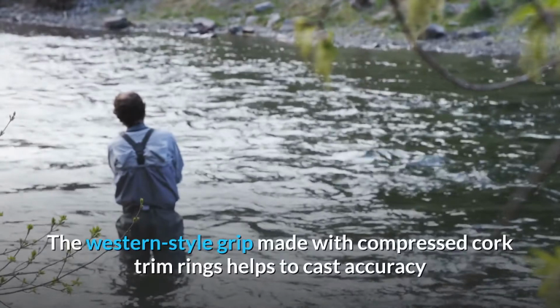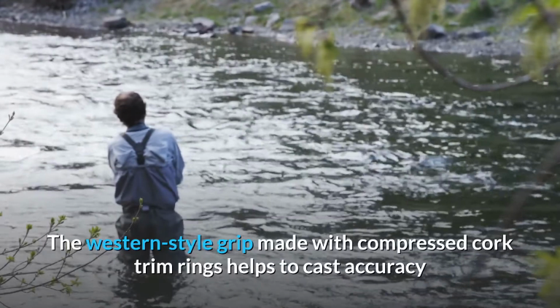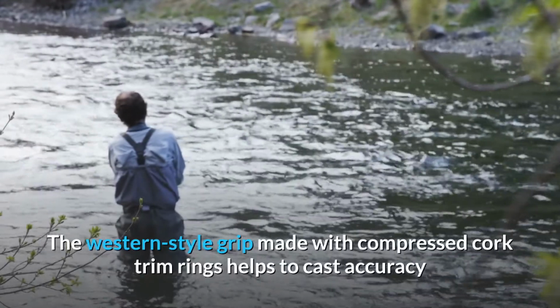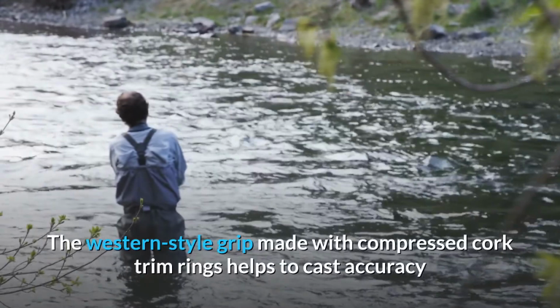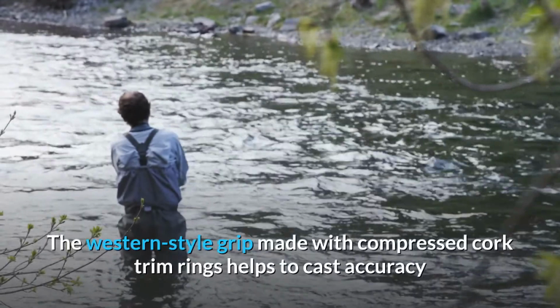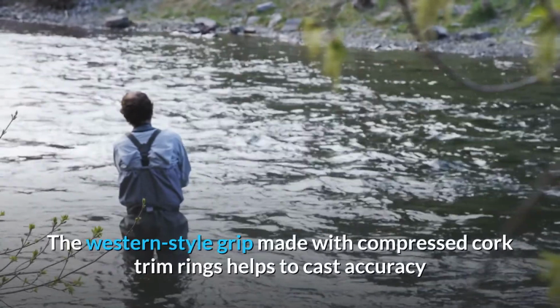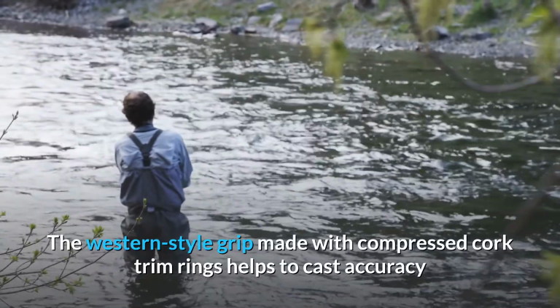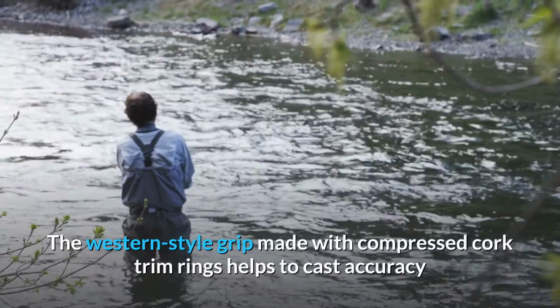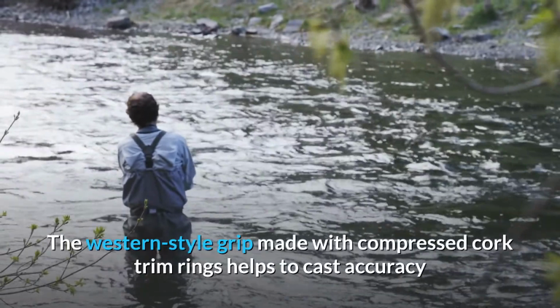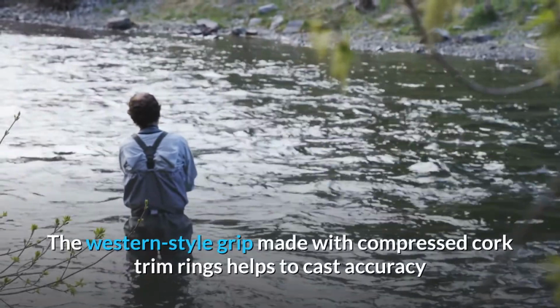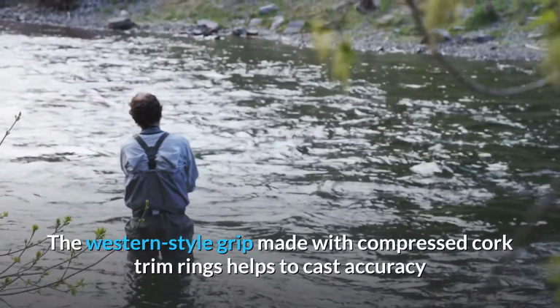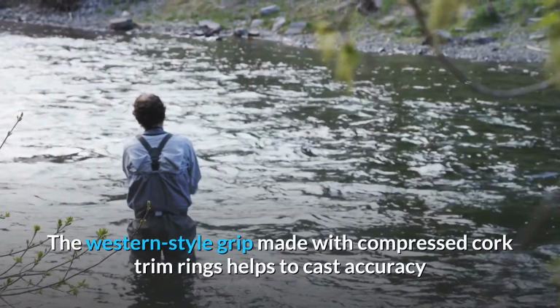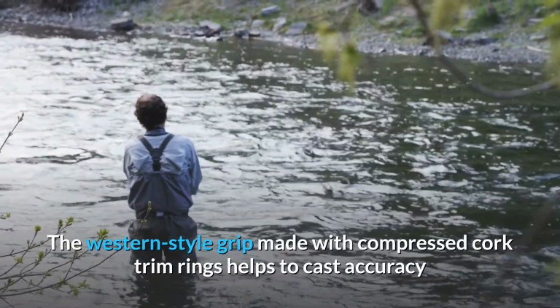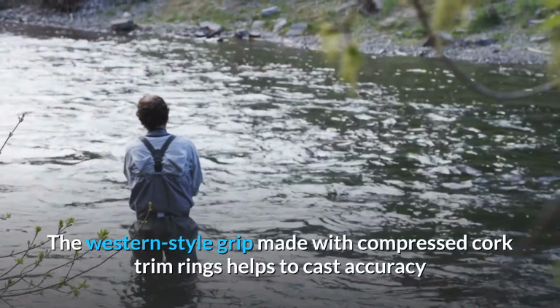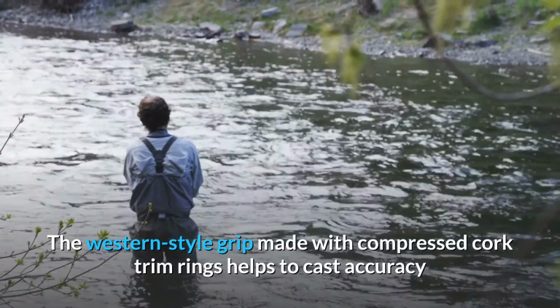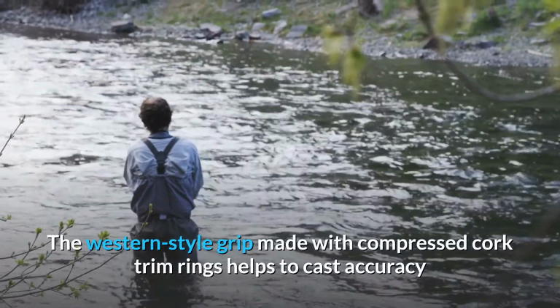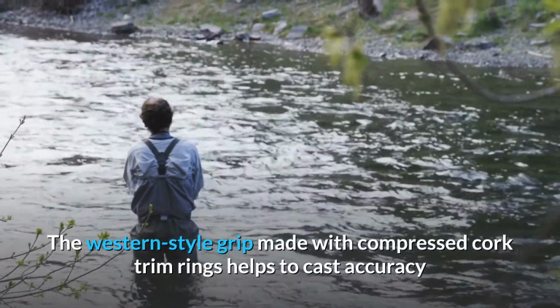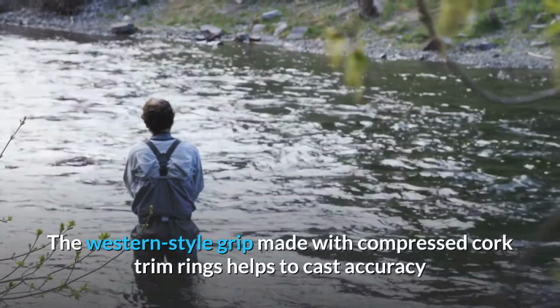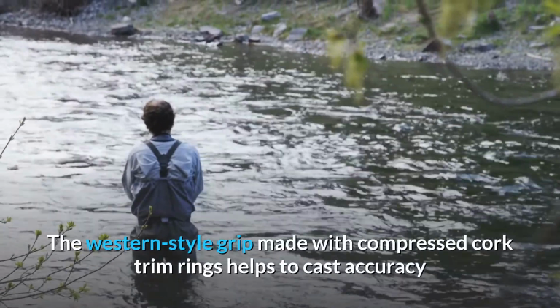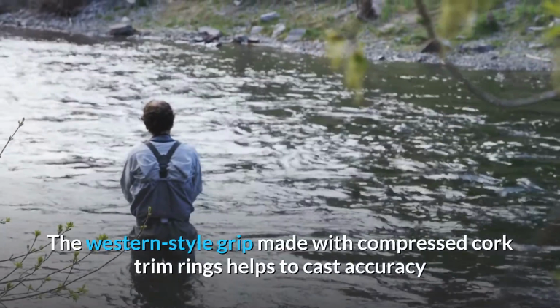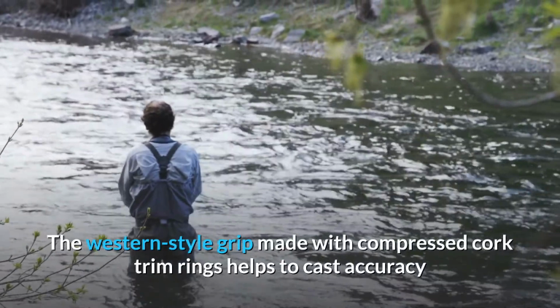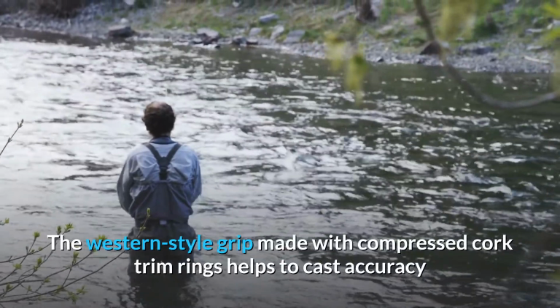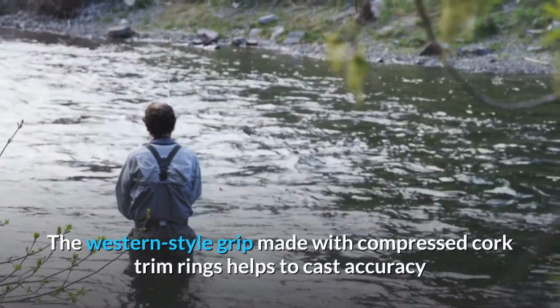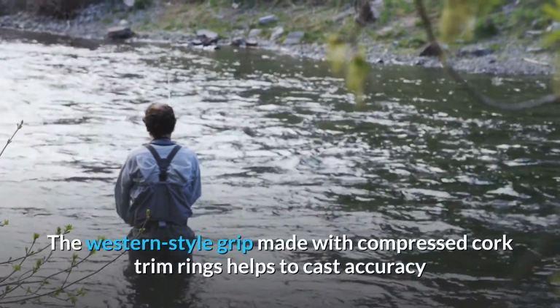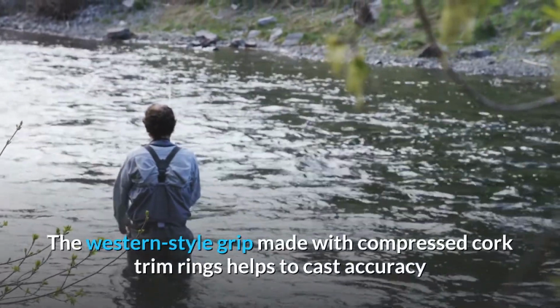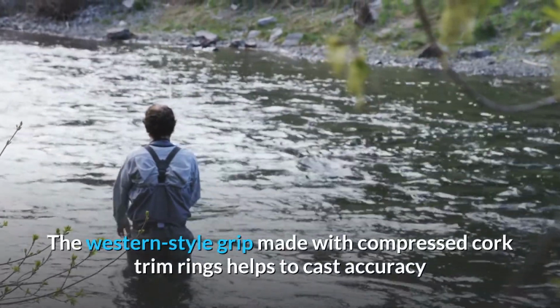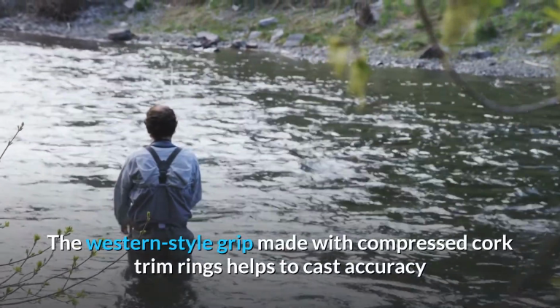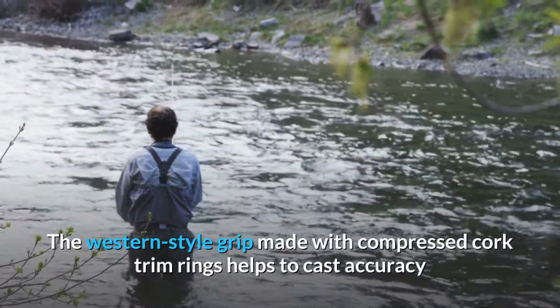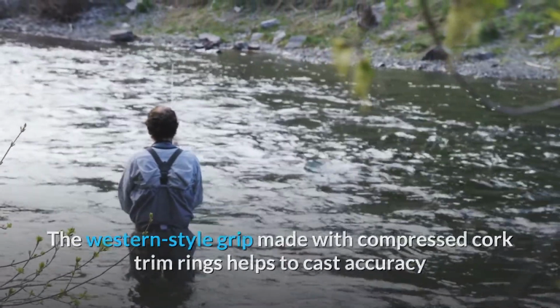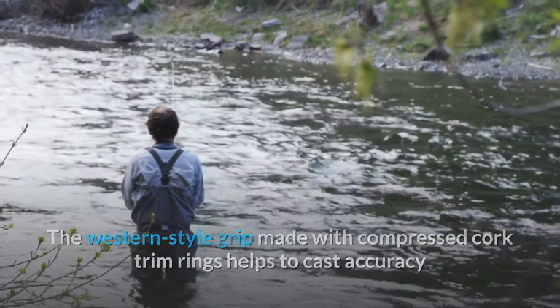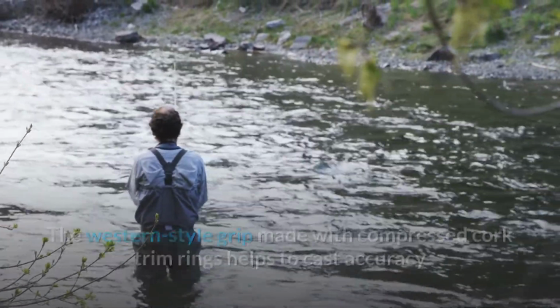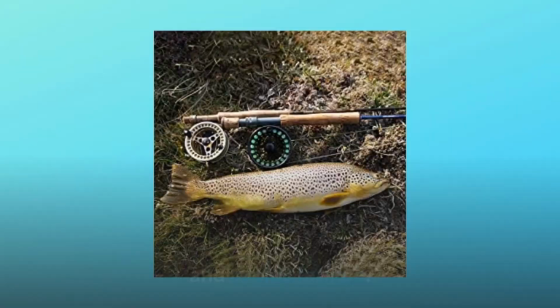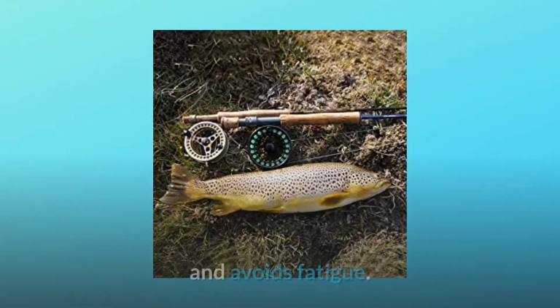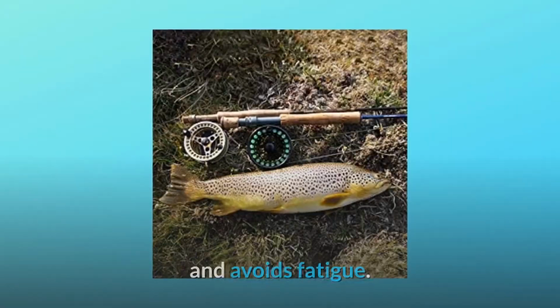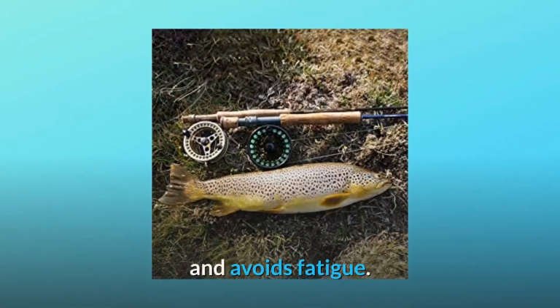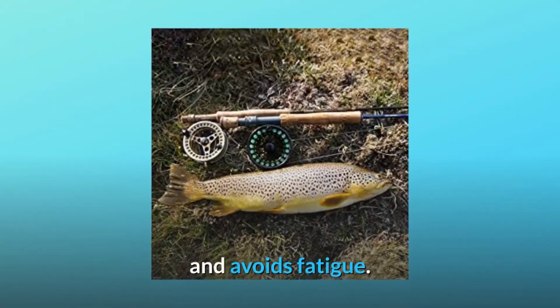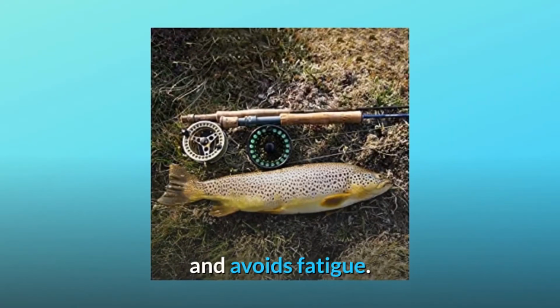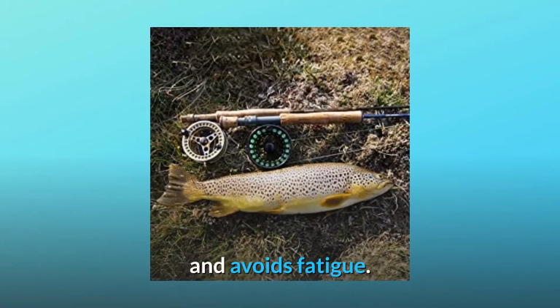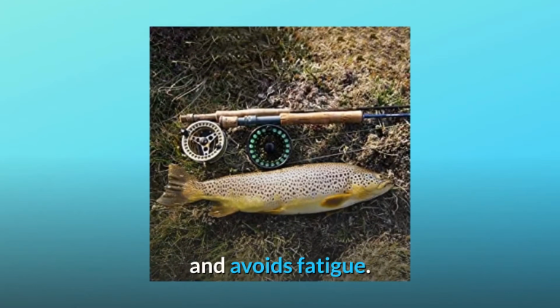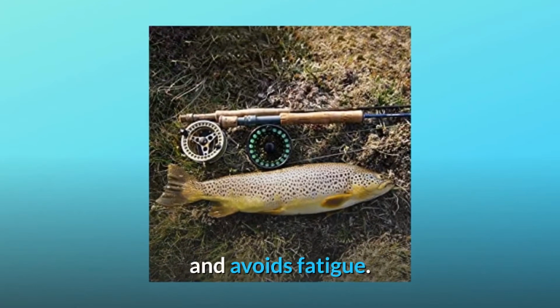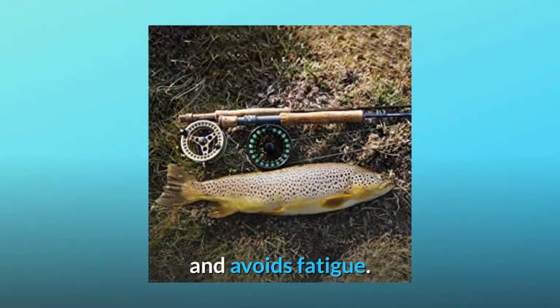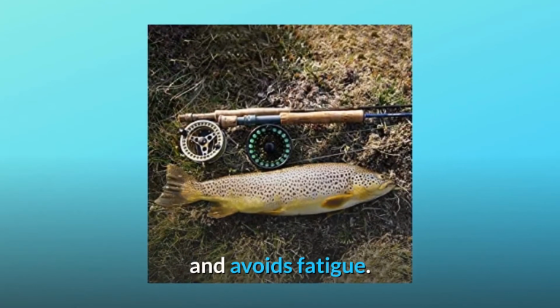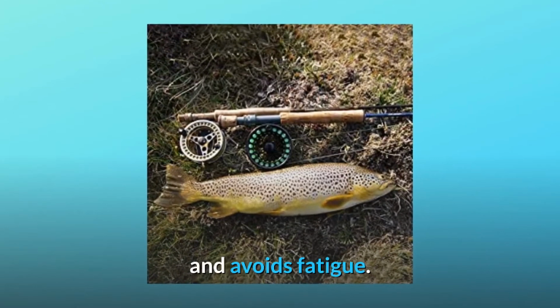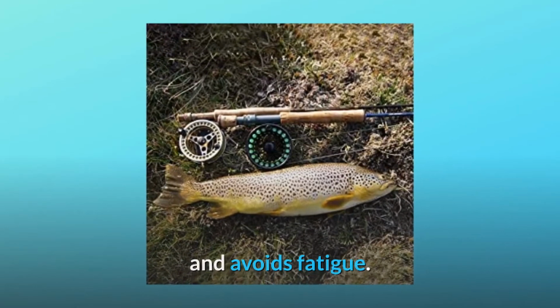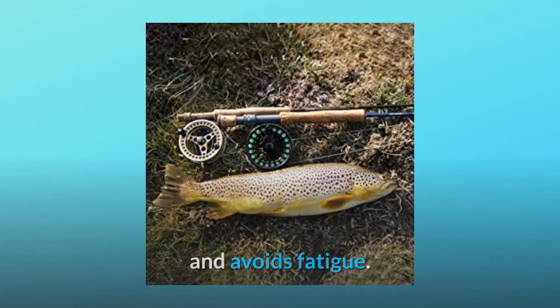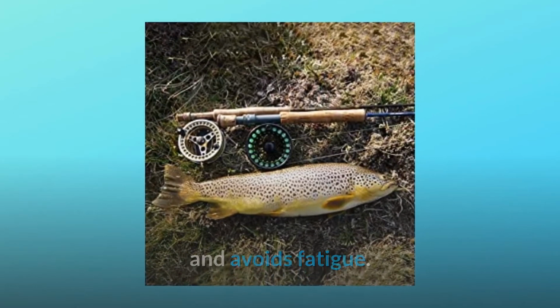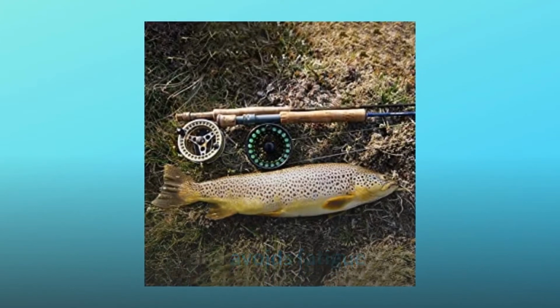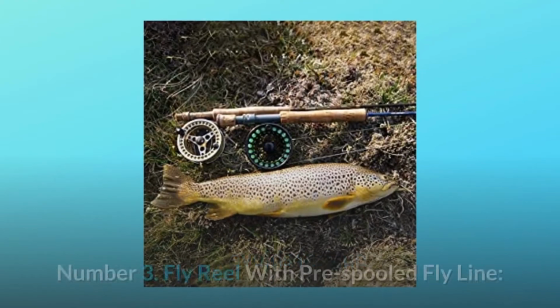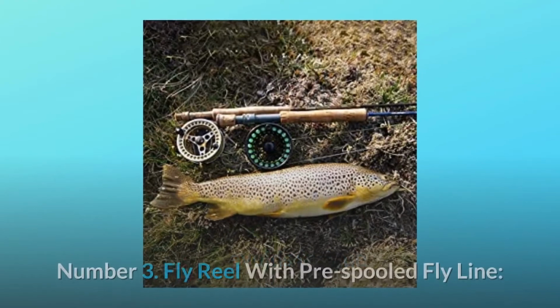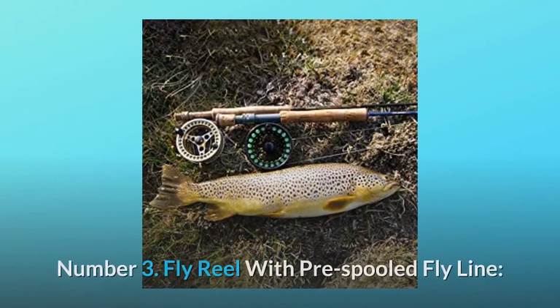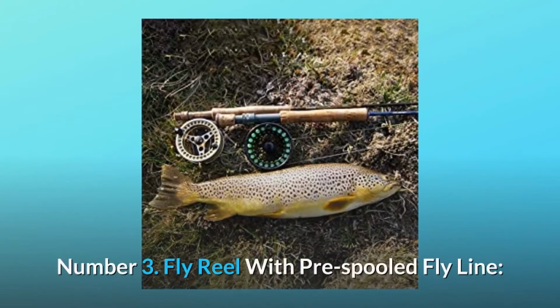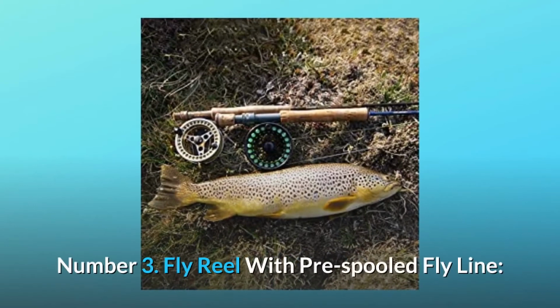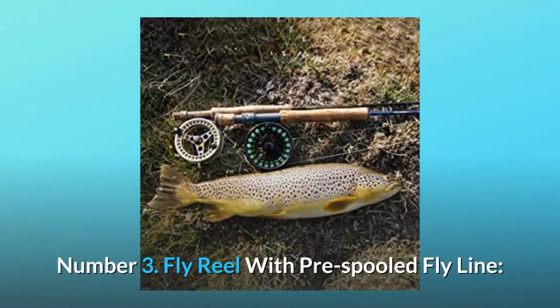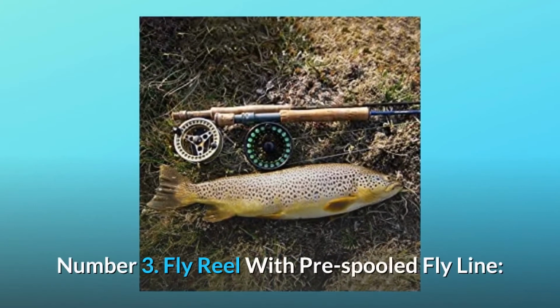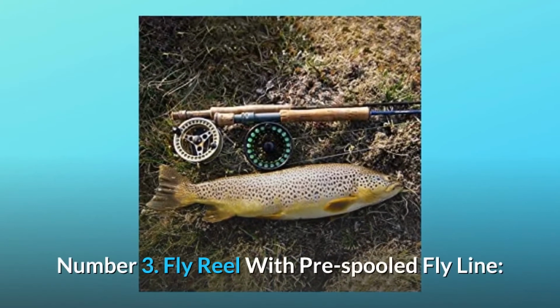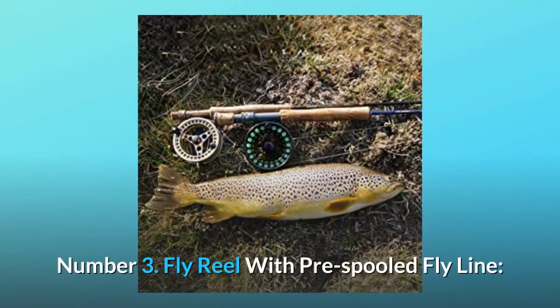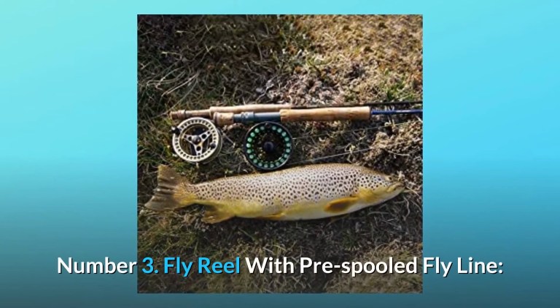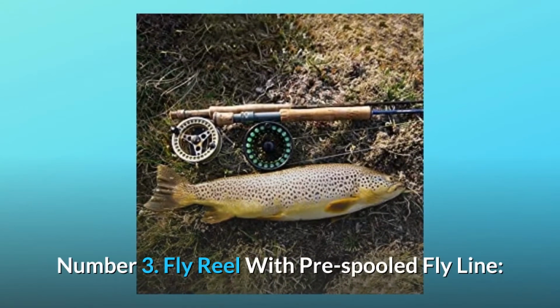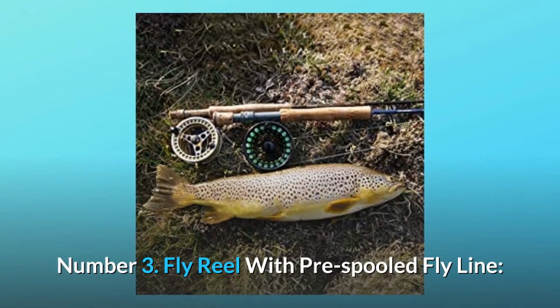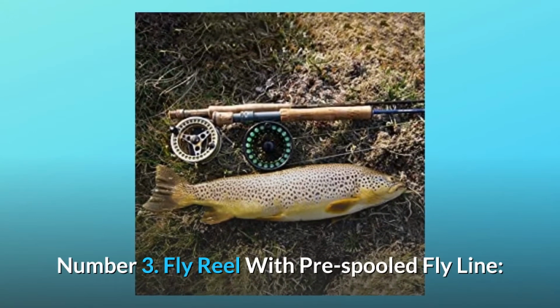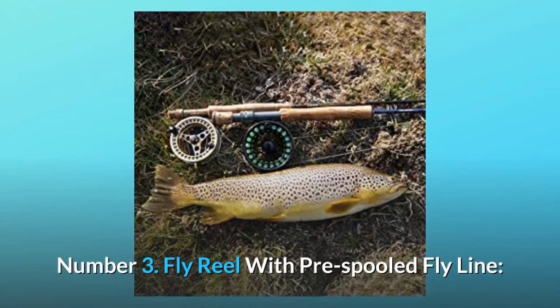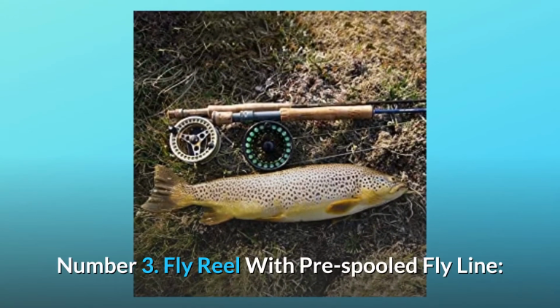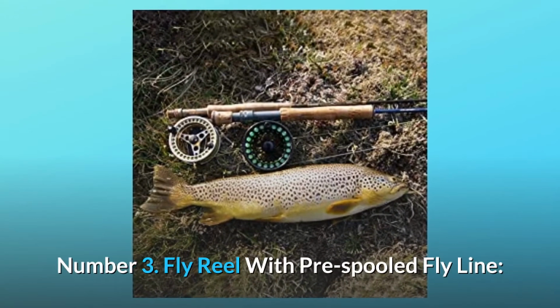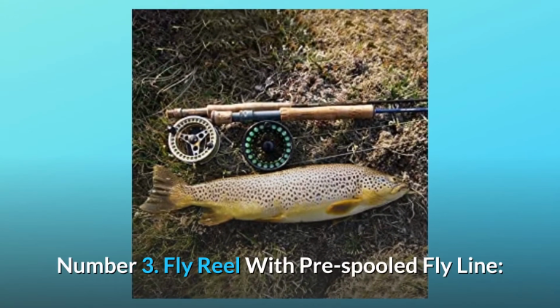The western-style grip made with compressed cork trim rings helps casting accuracy and avoids fatigue. Number three: fly reel with pre-spooled fly line.